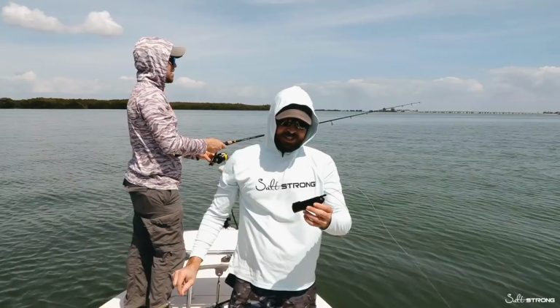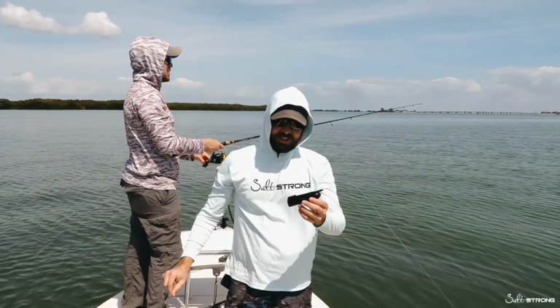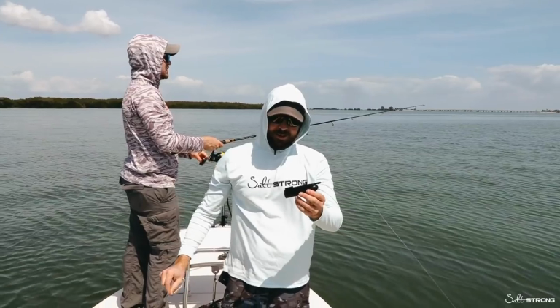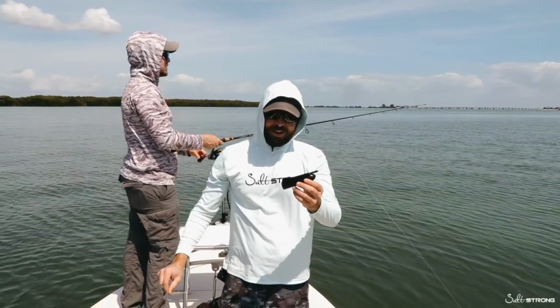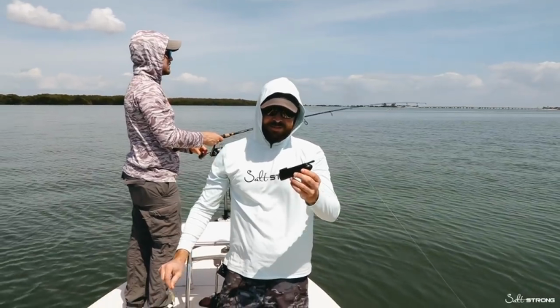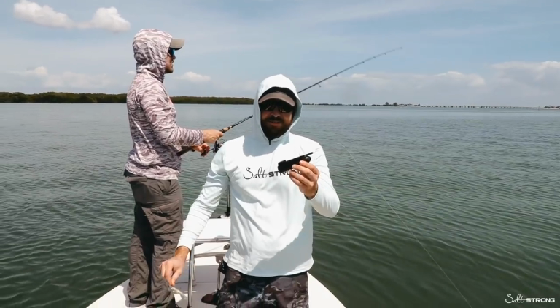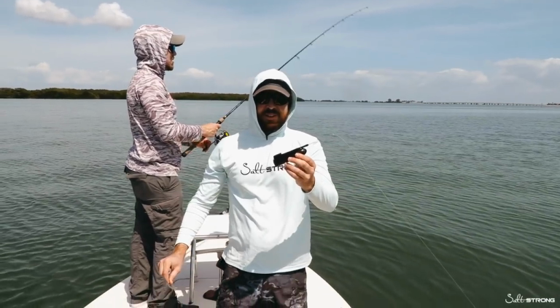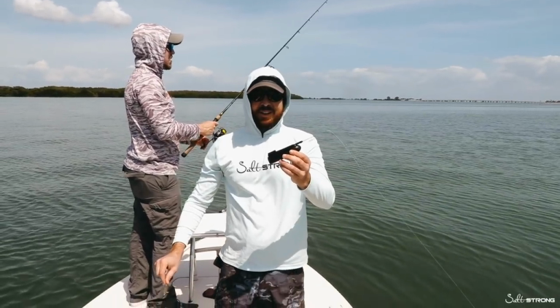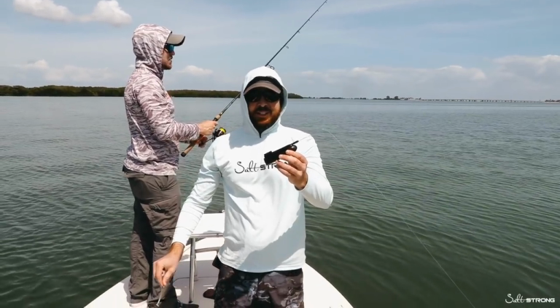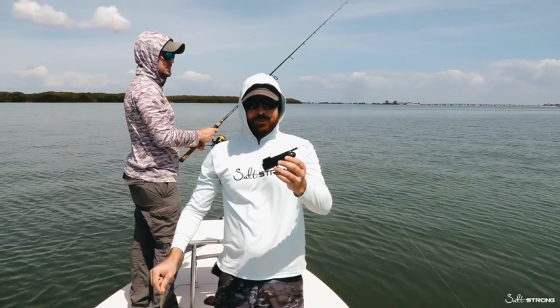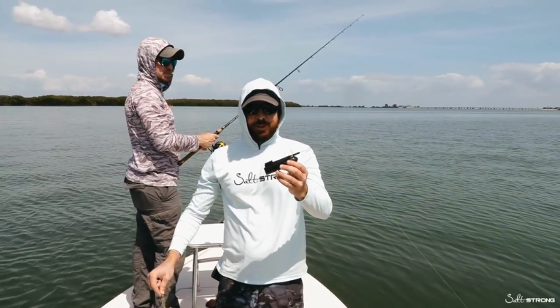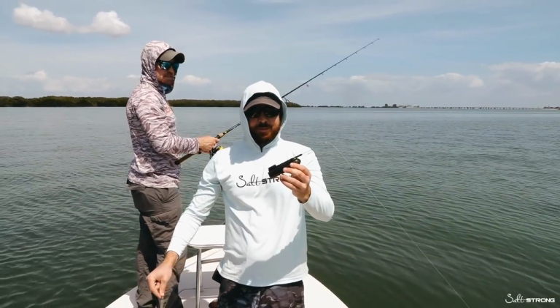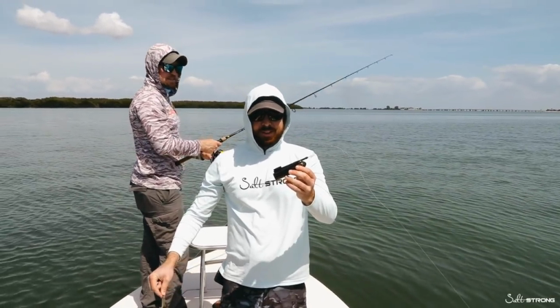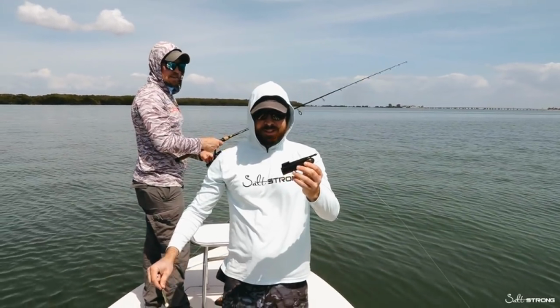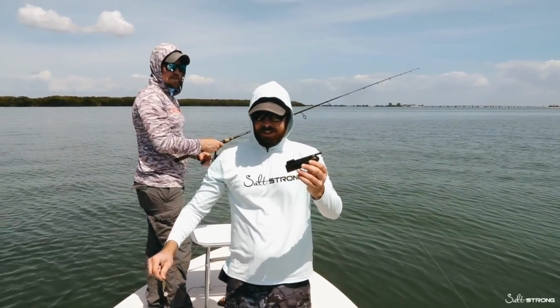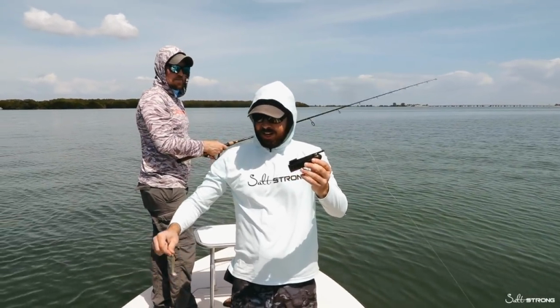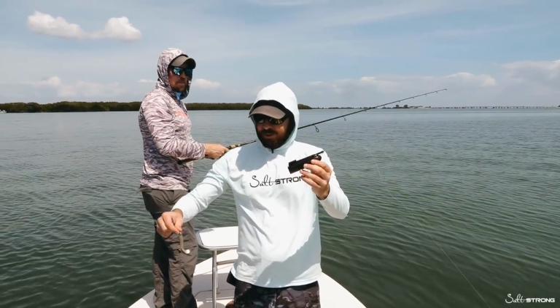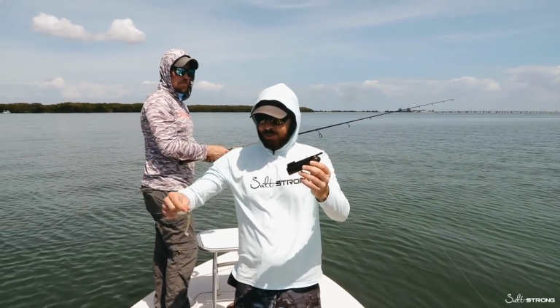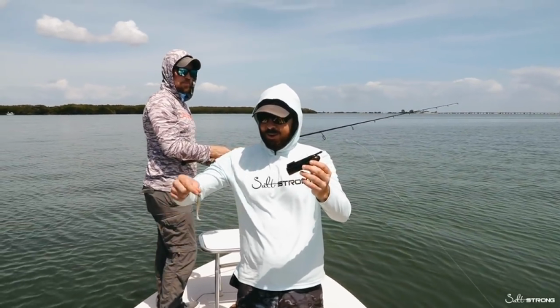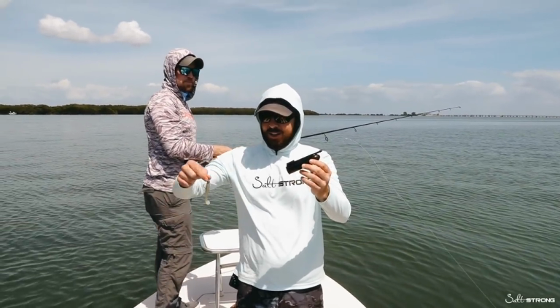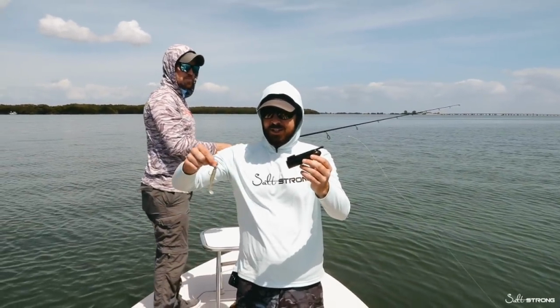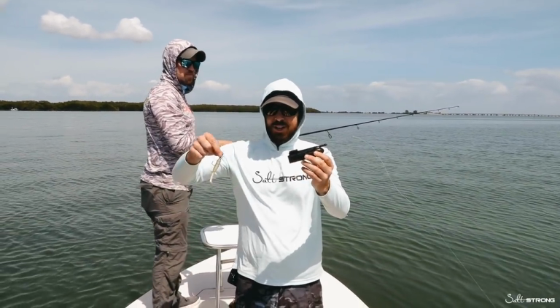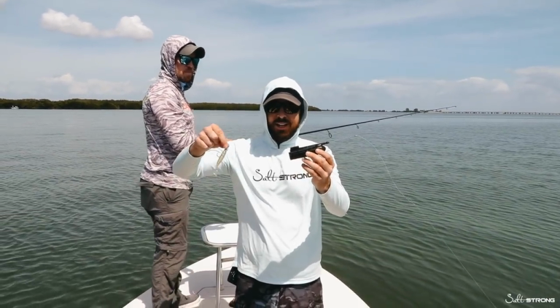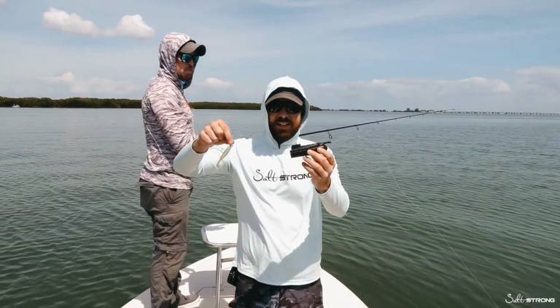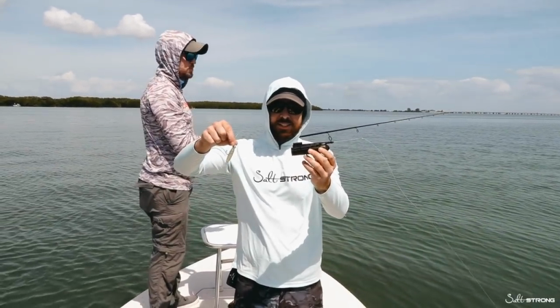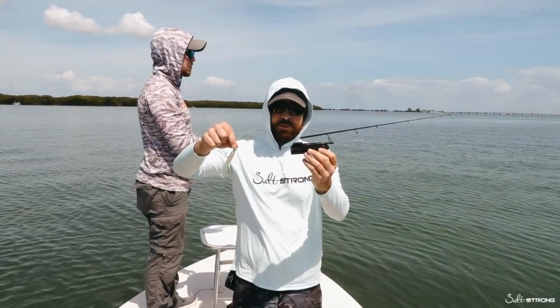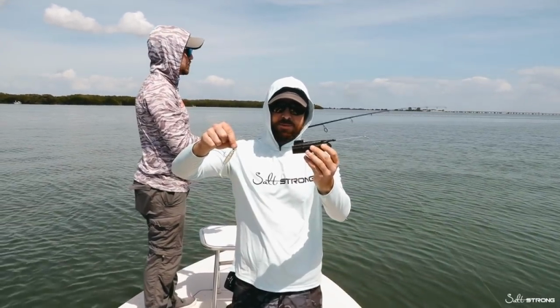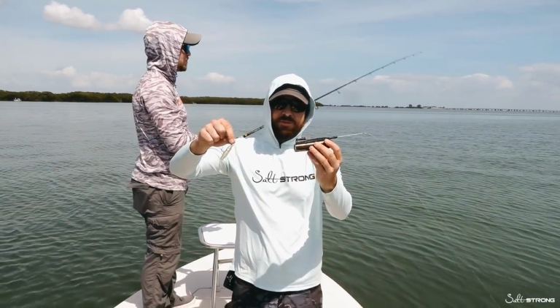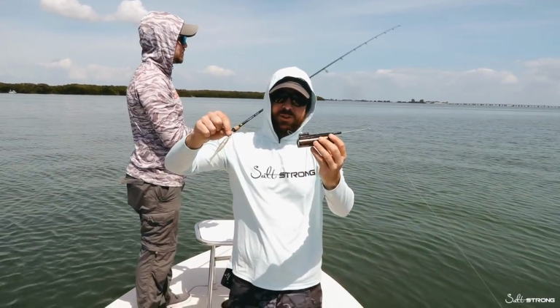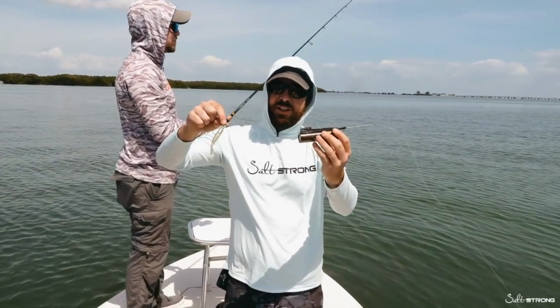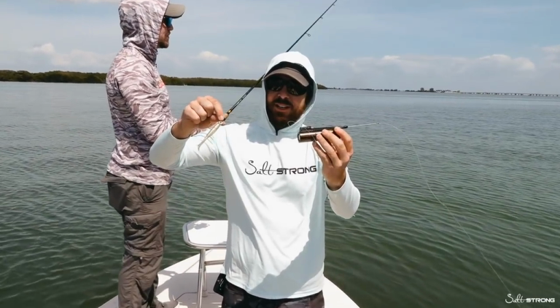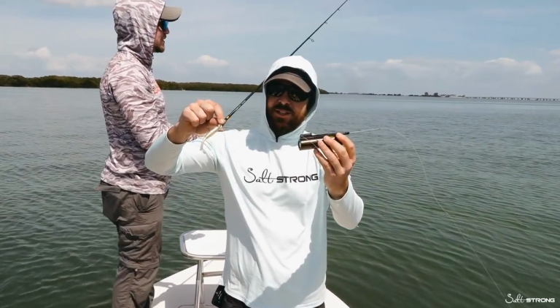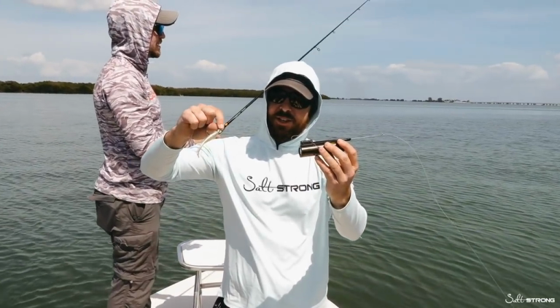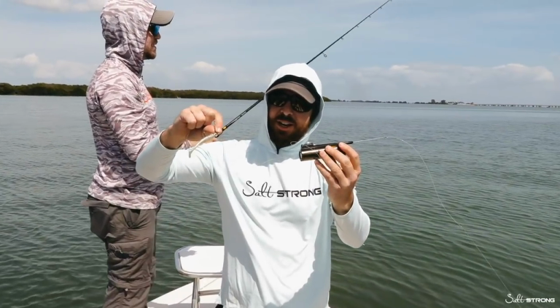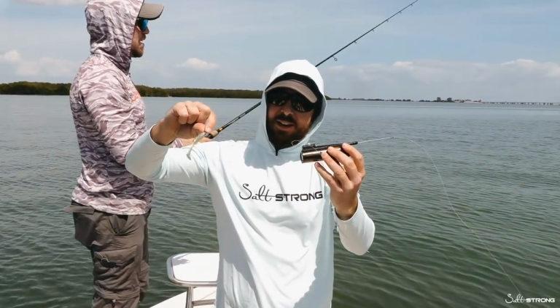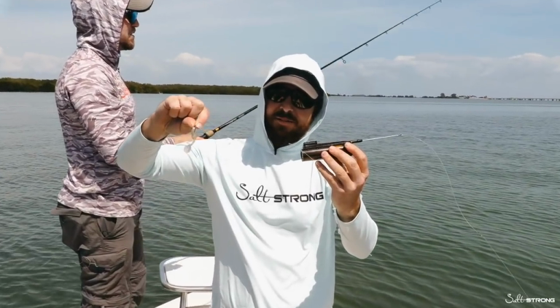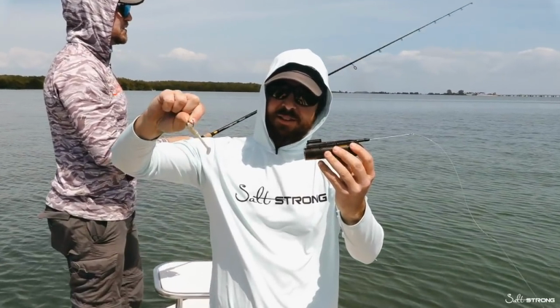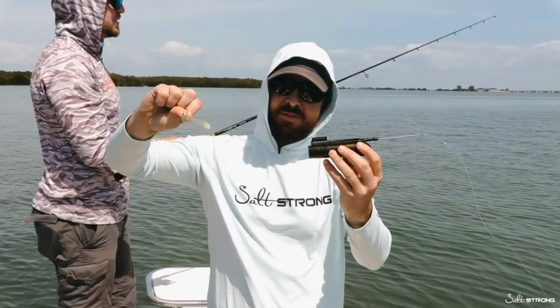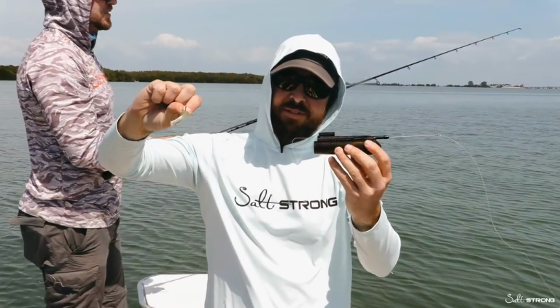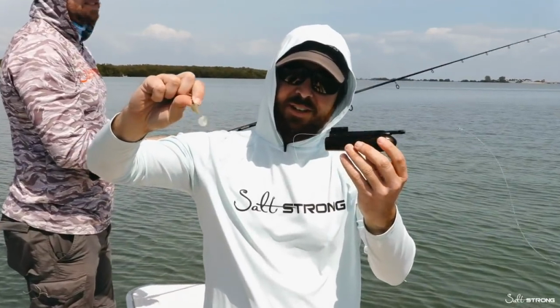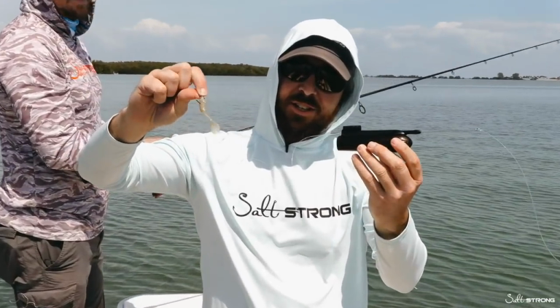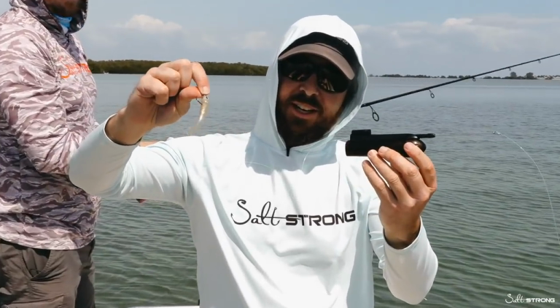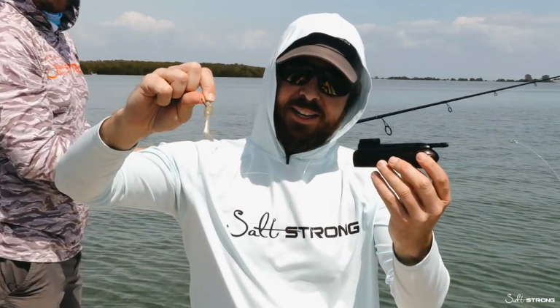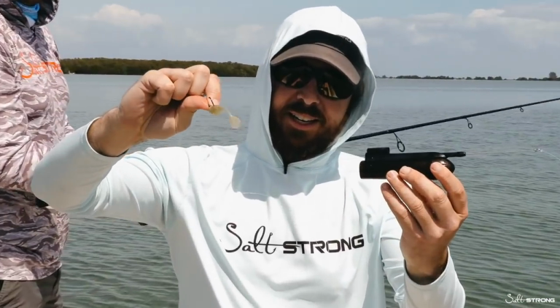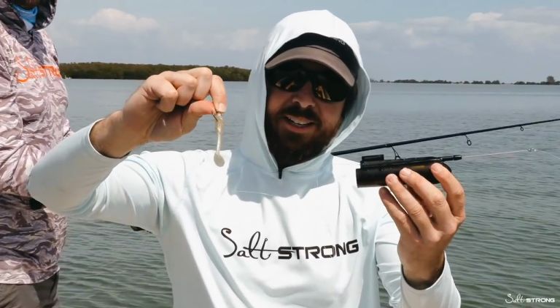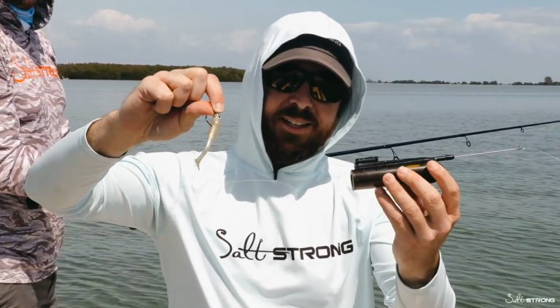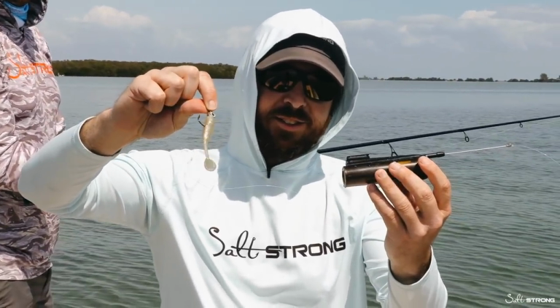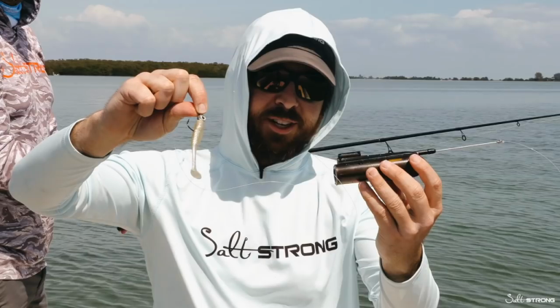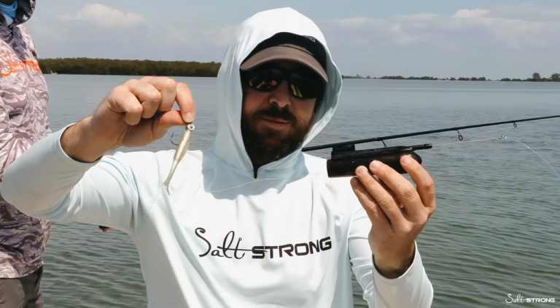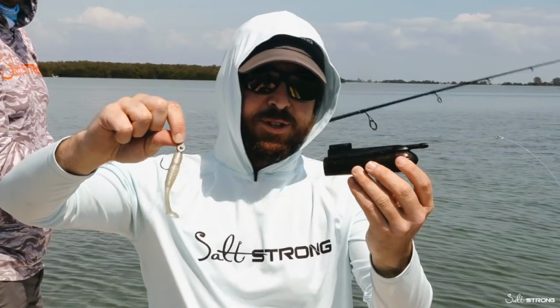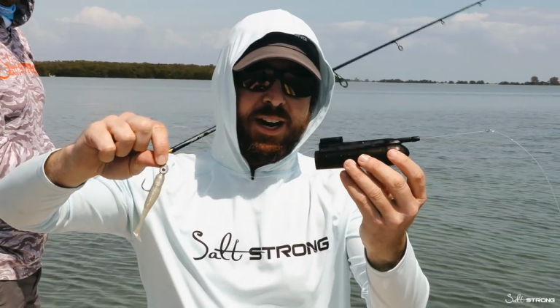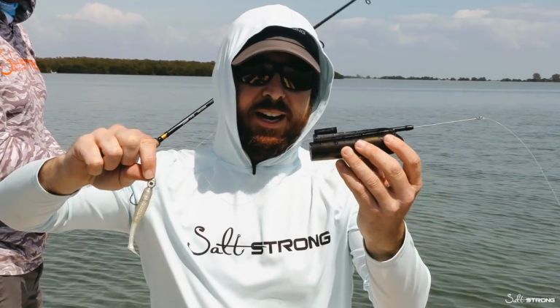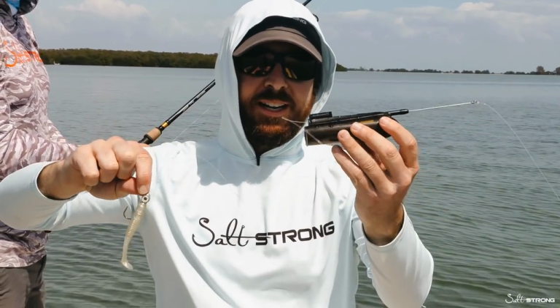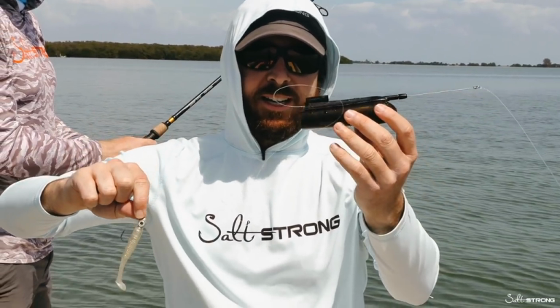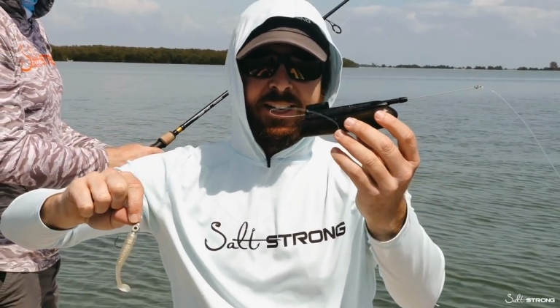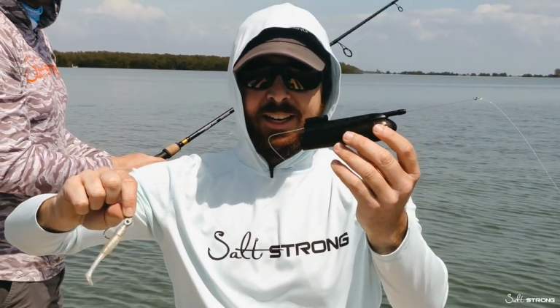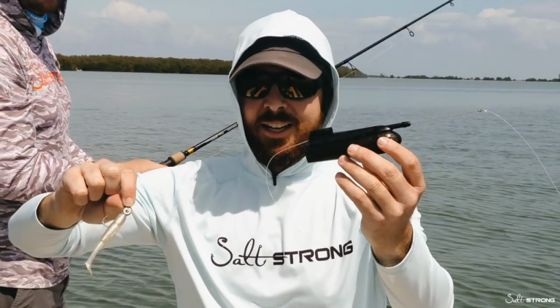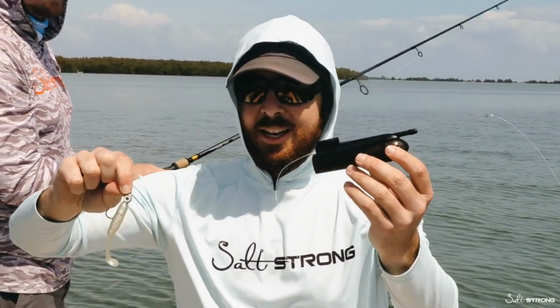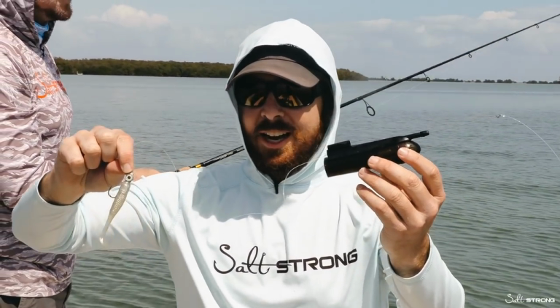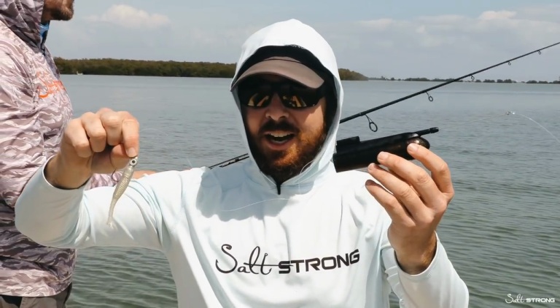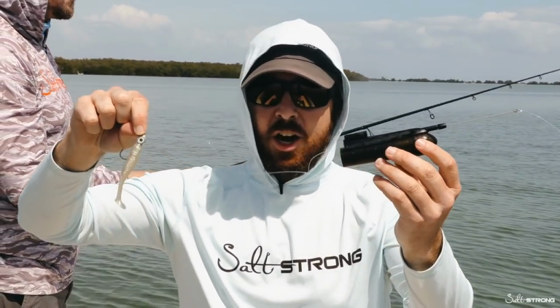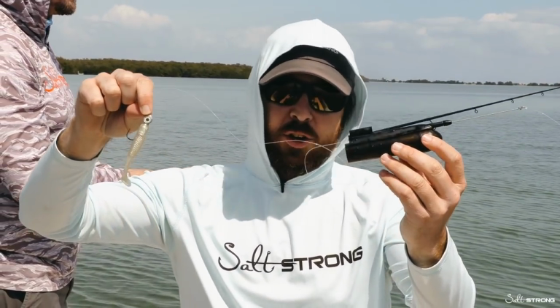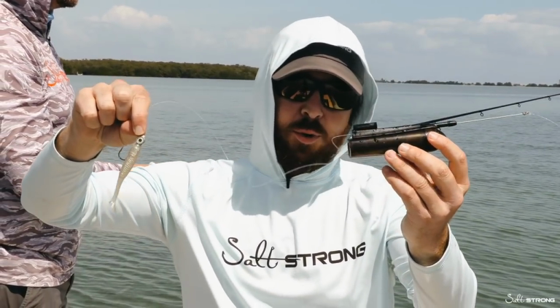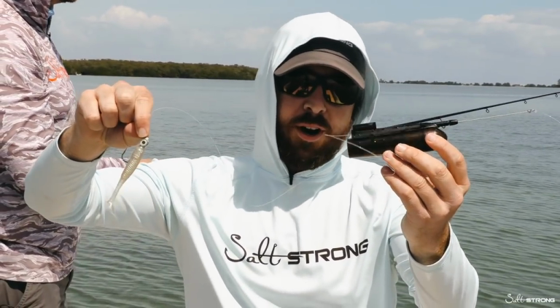All right, we have a fun experiment today. We want to try to get some footage of a fish hitting the Slam Shady underwater.